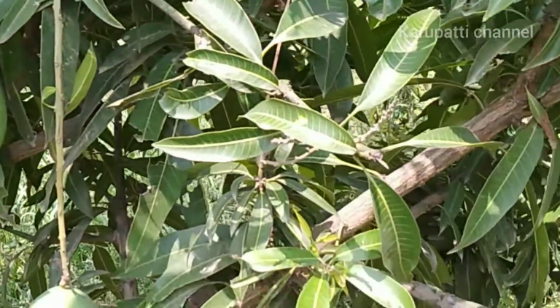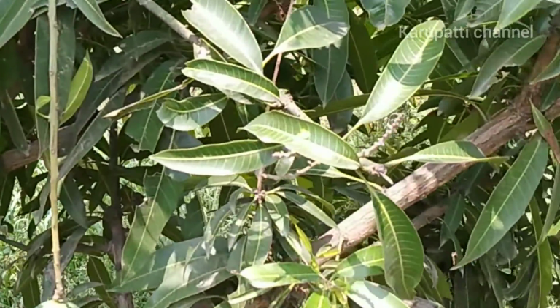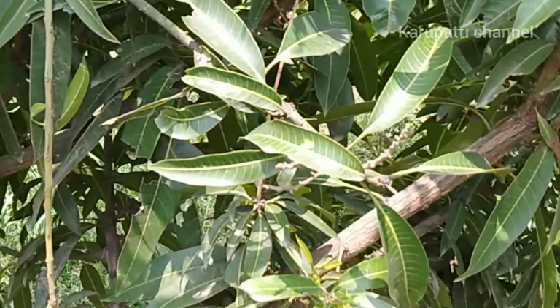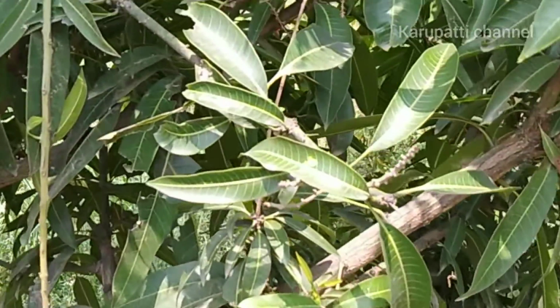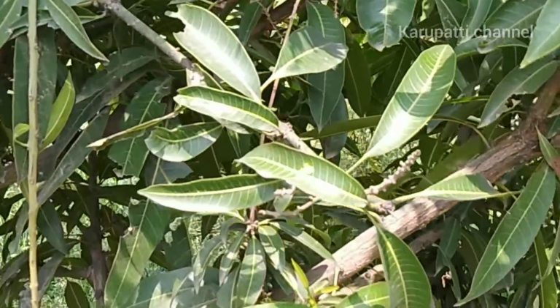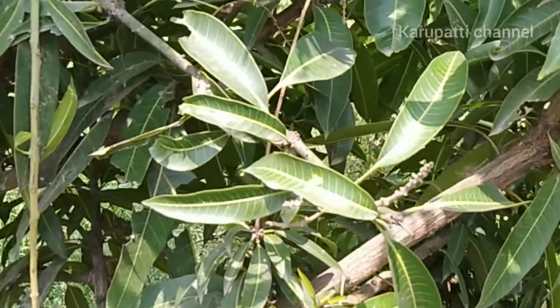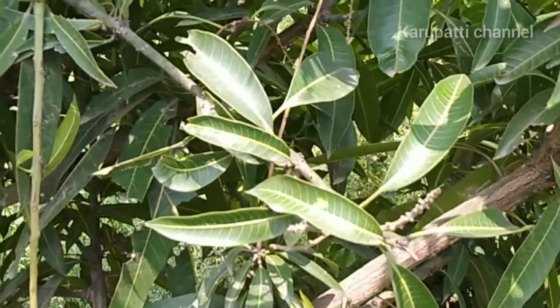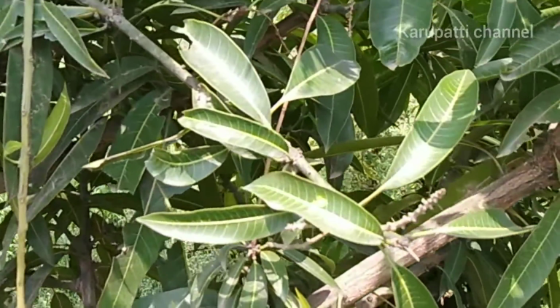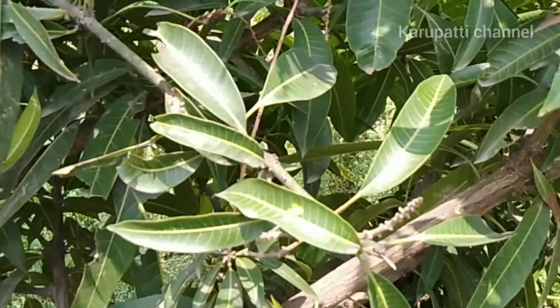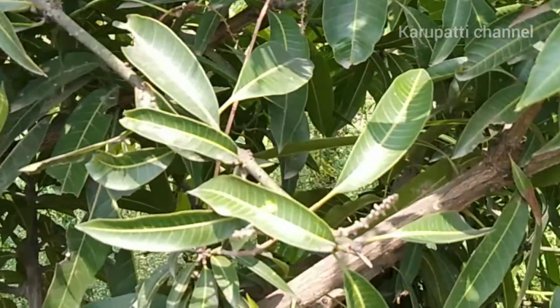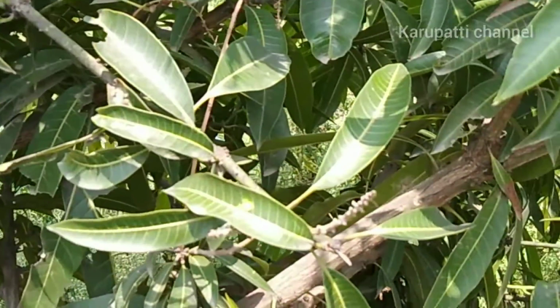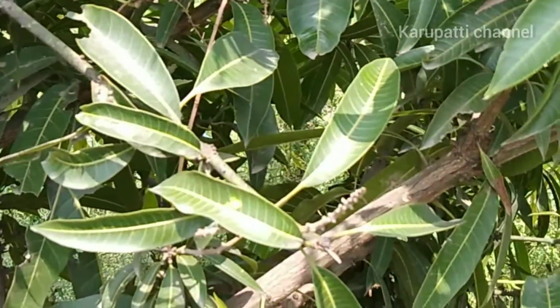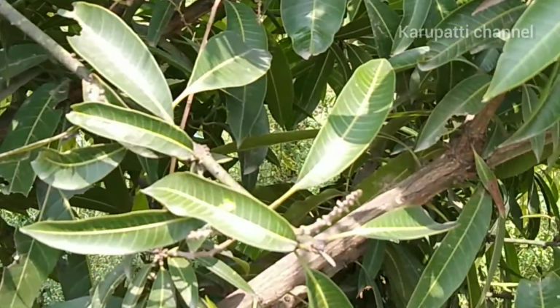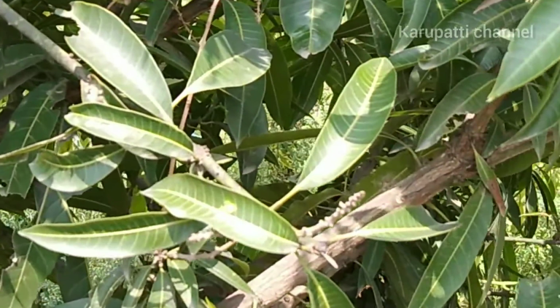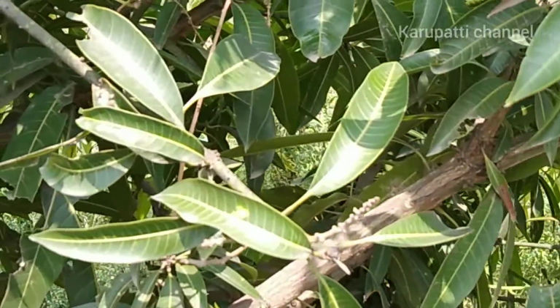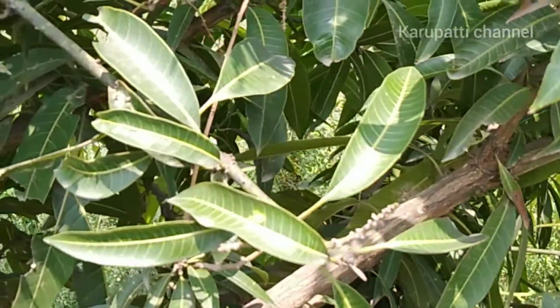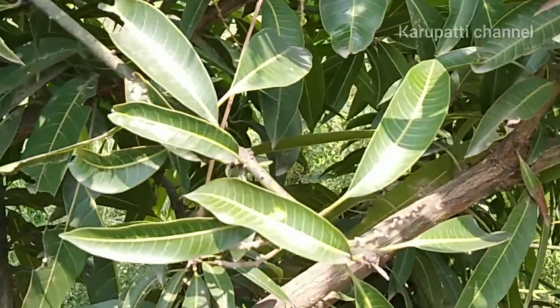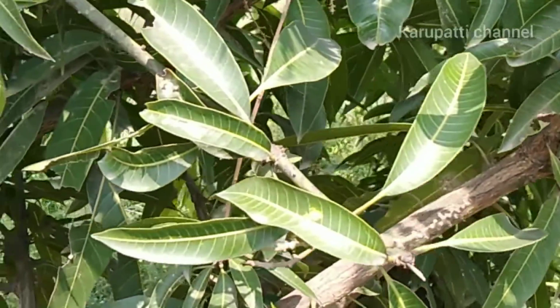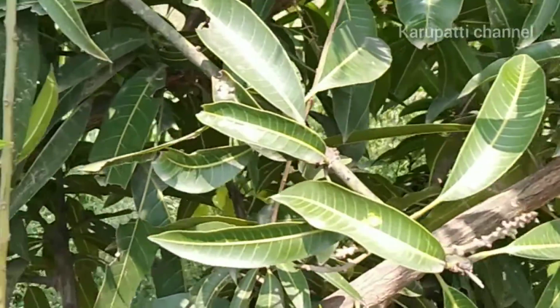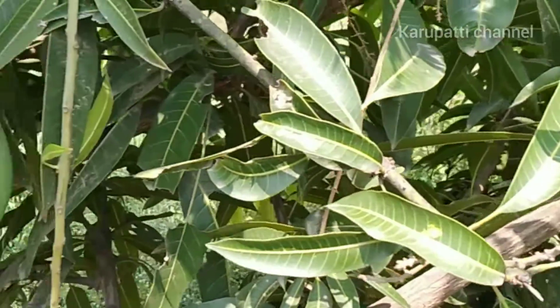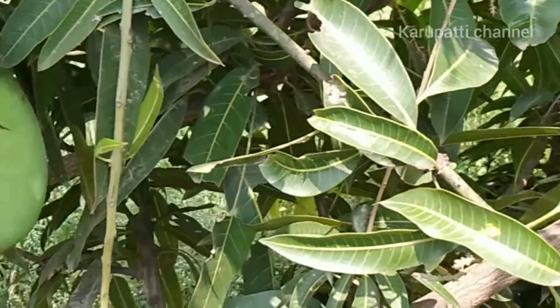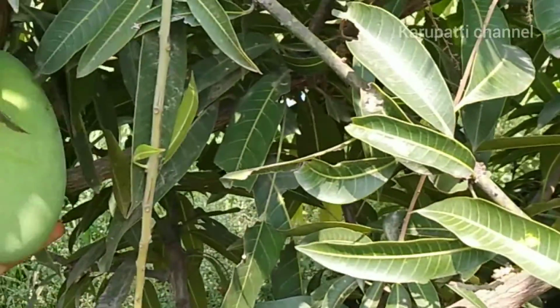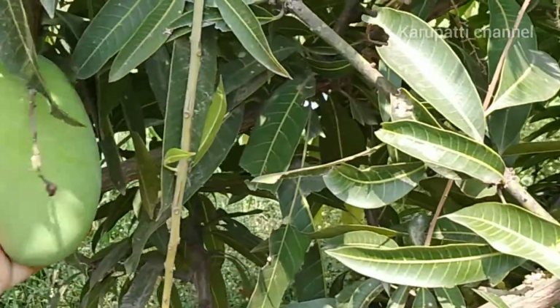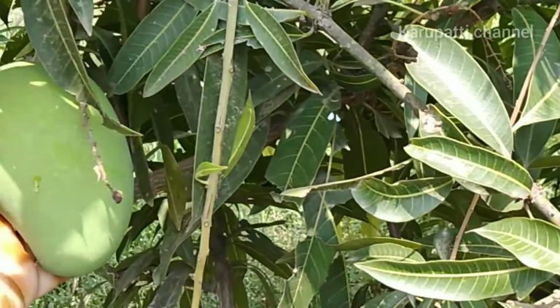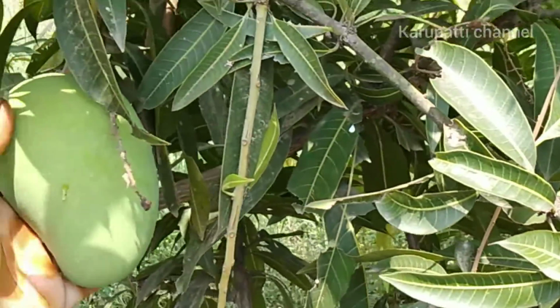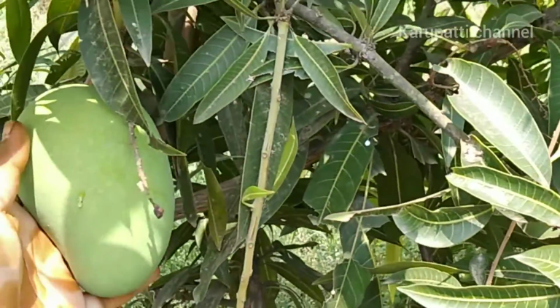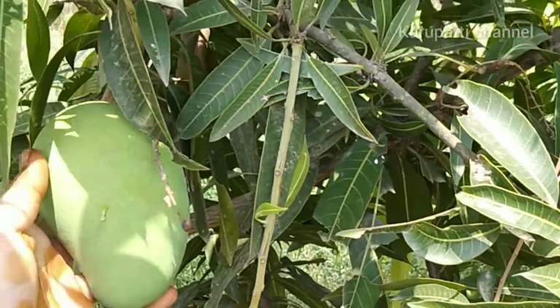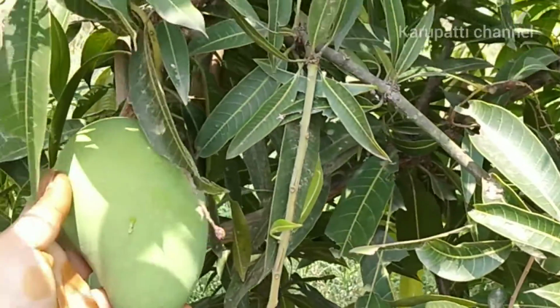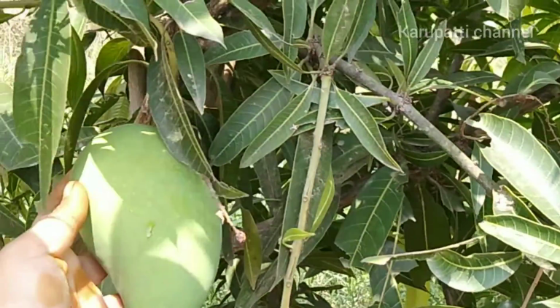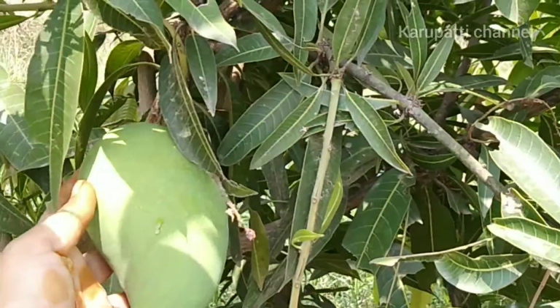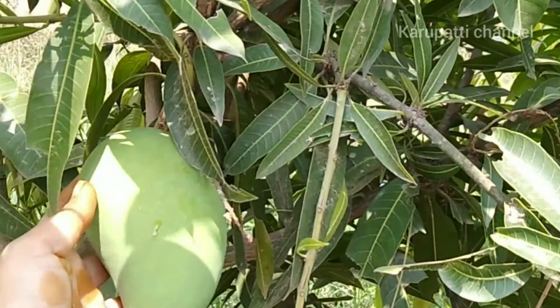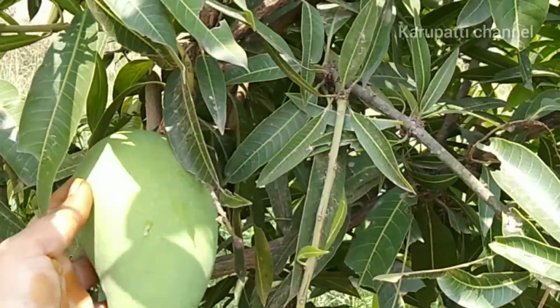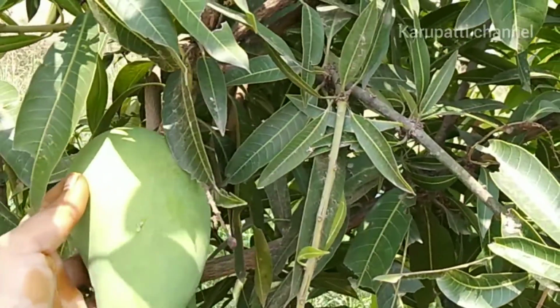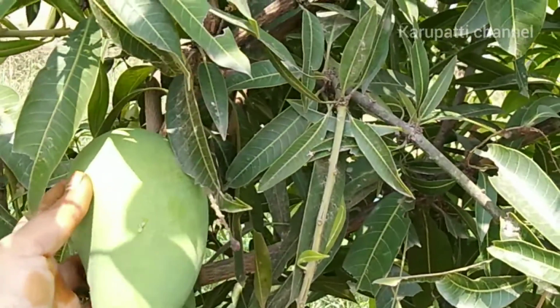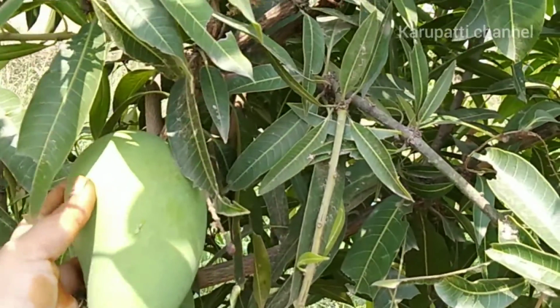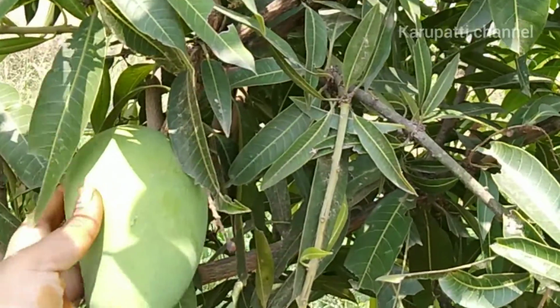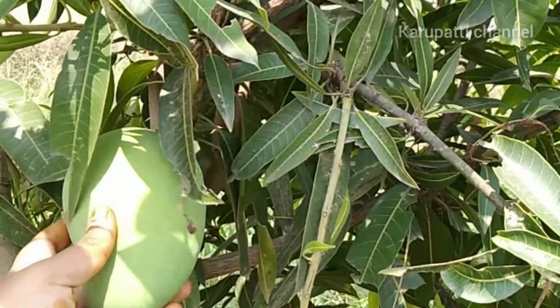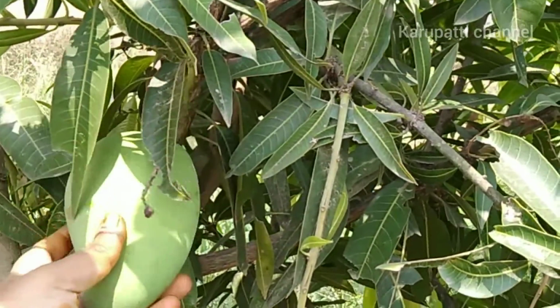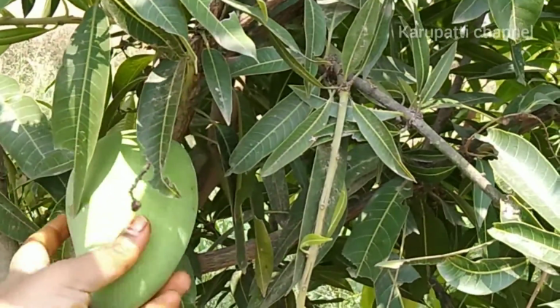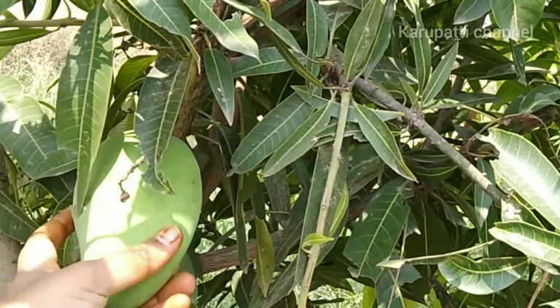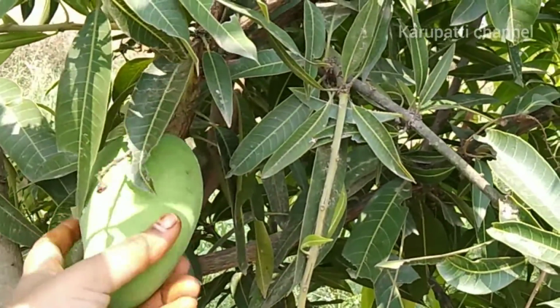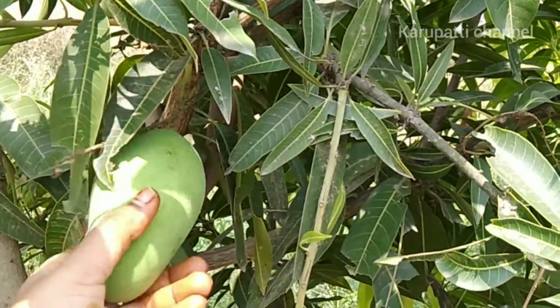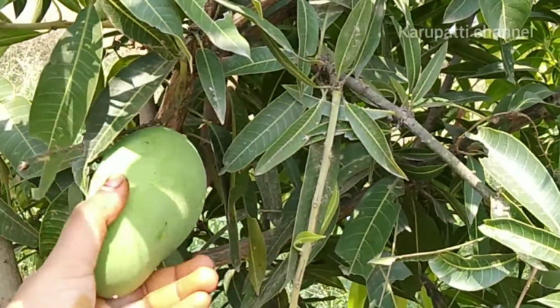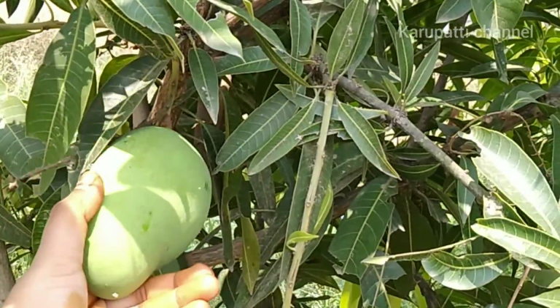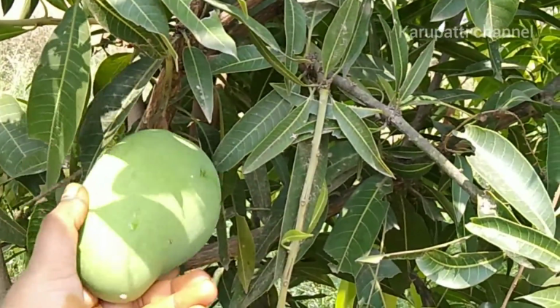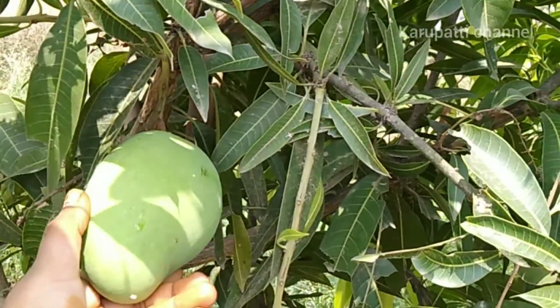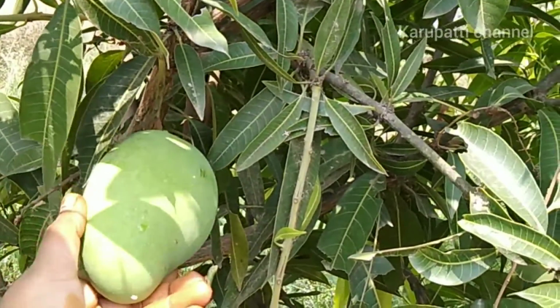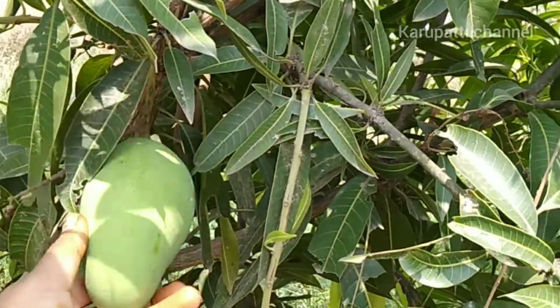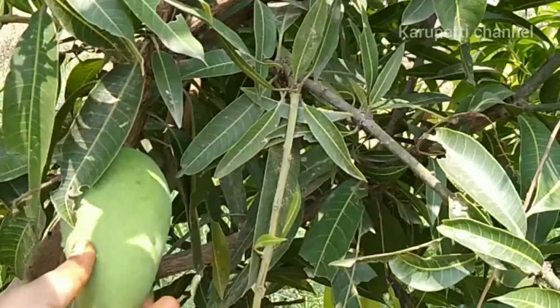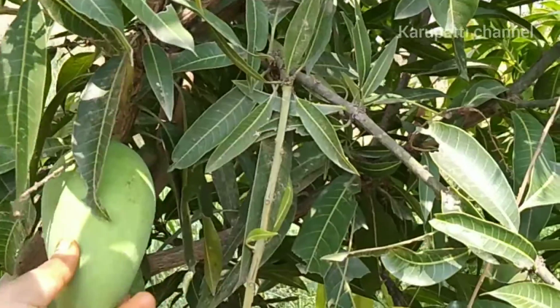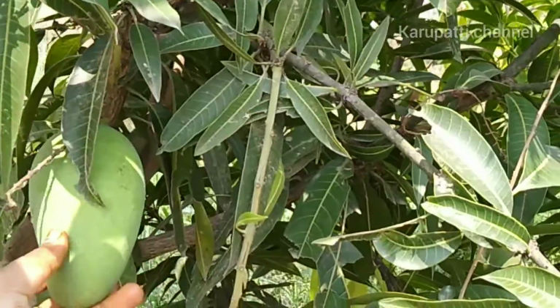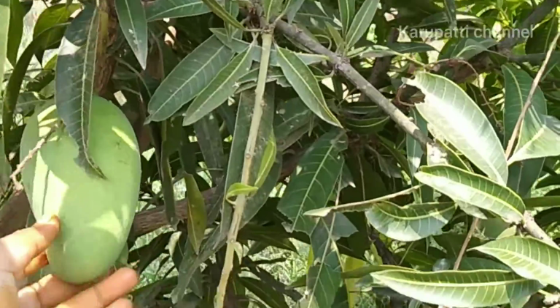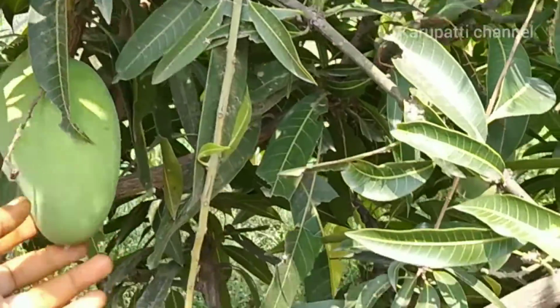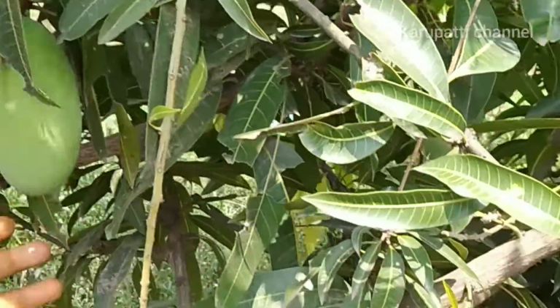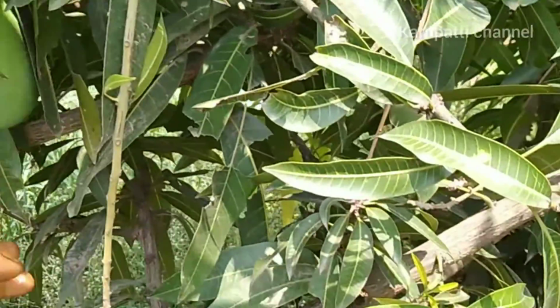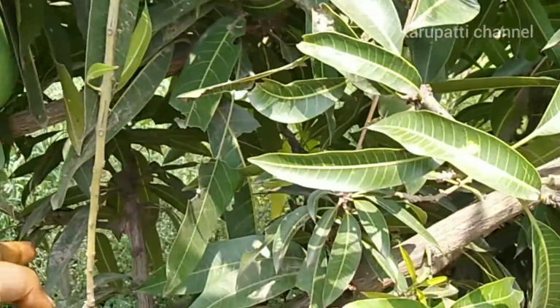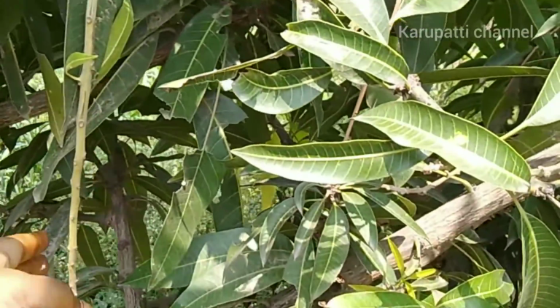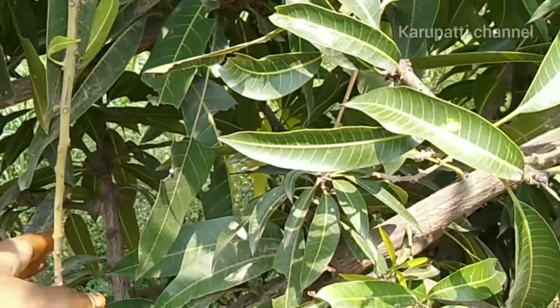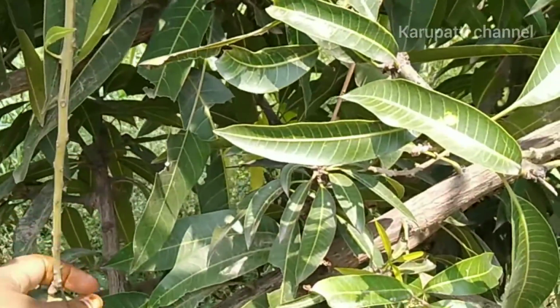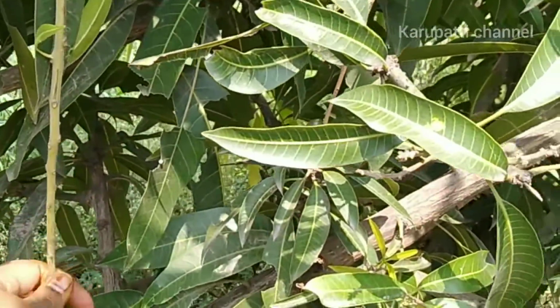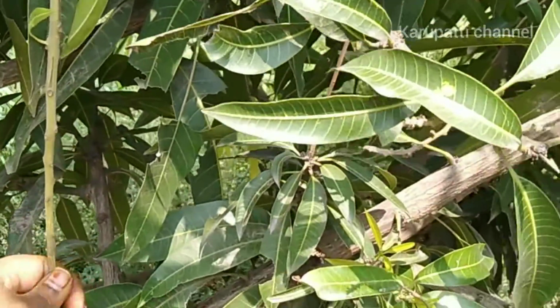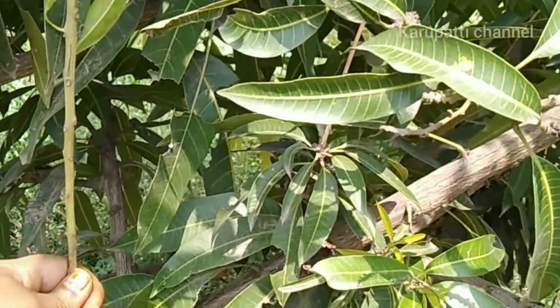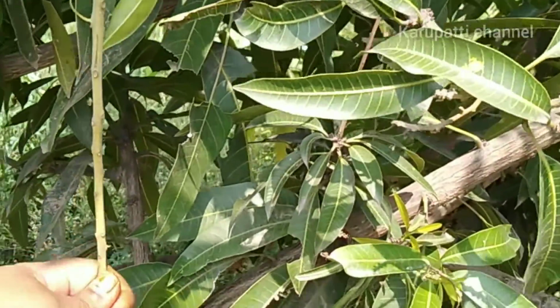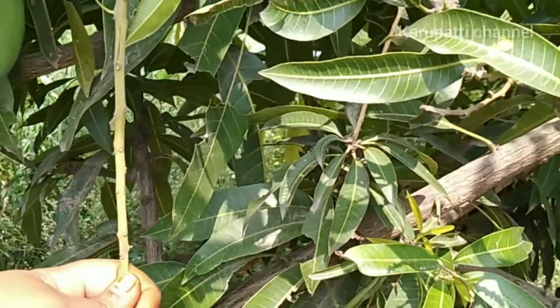Now, mango season is starting. Summer season is starting. Where are mangoes?